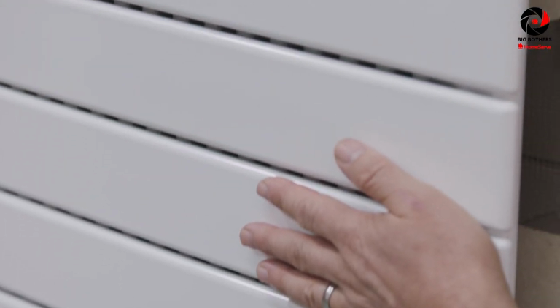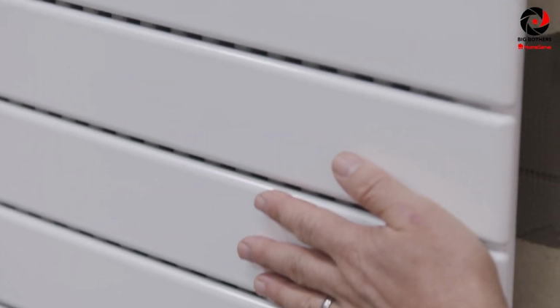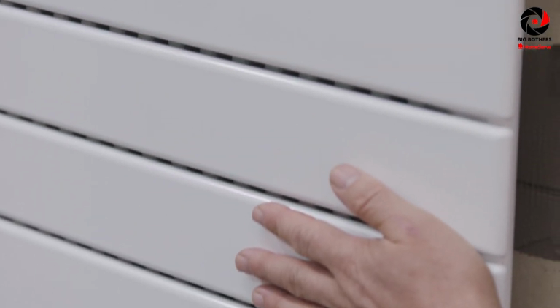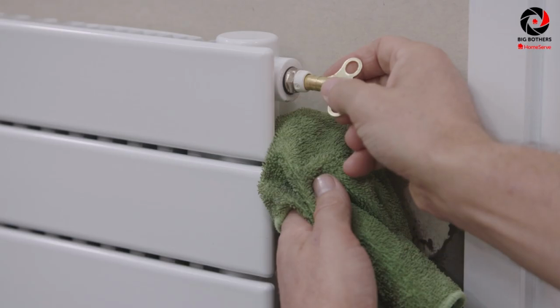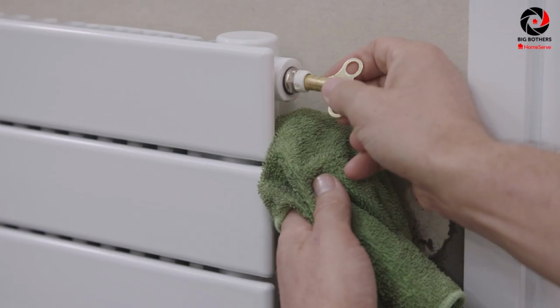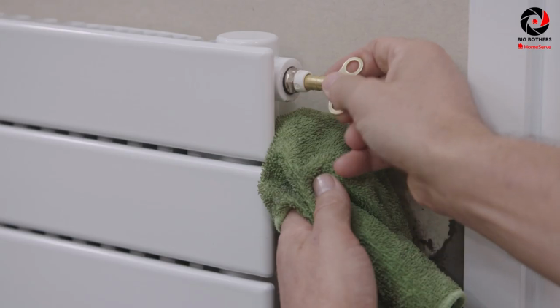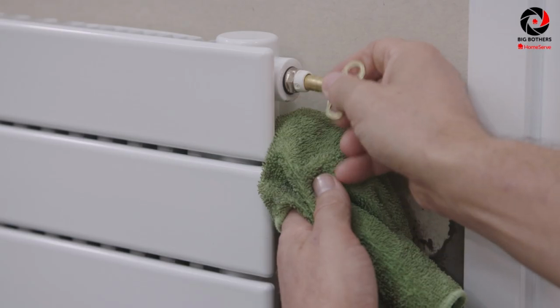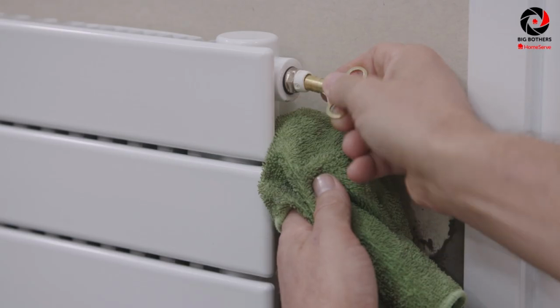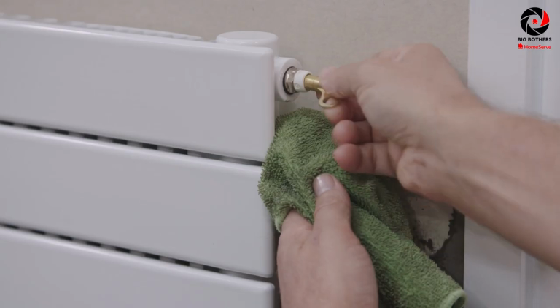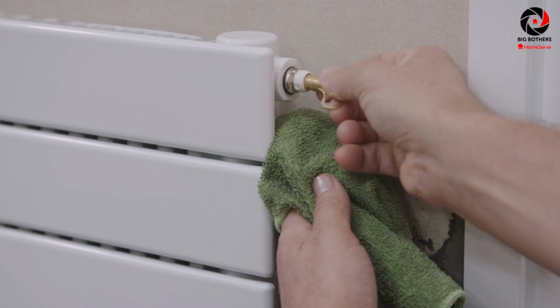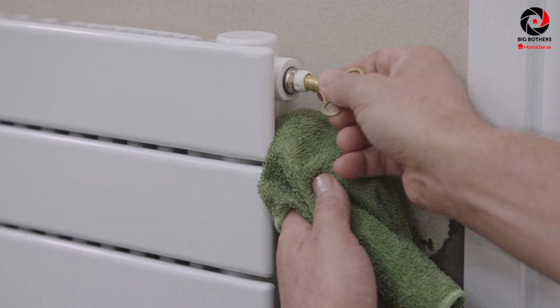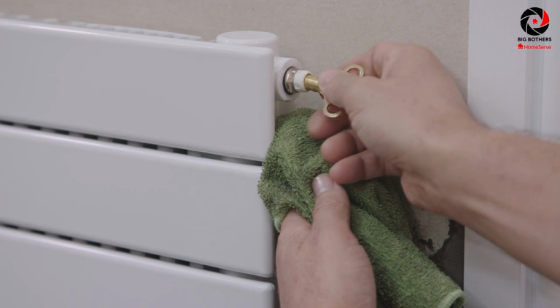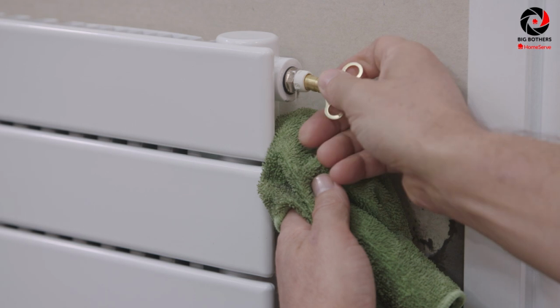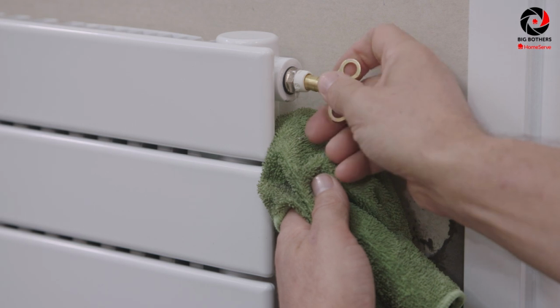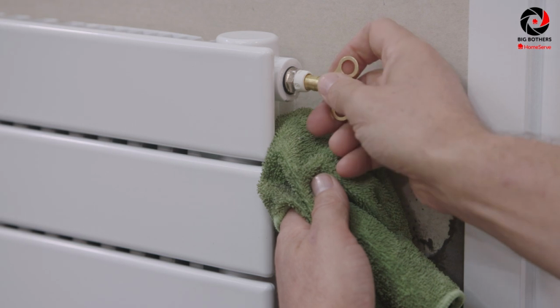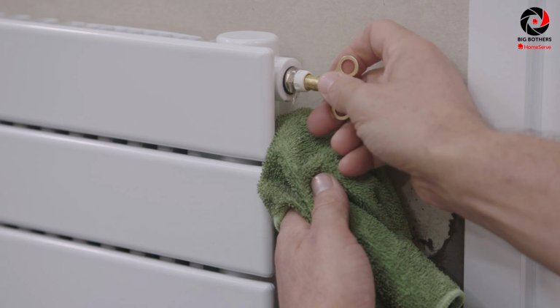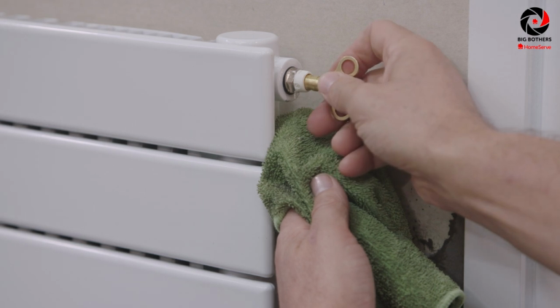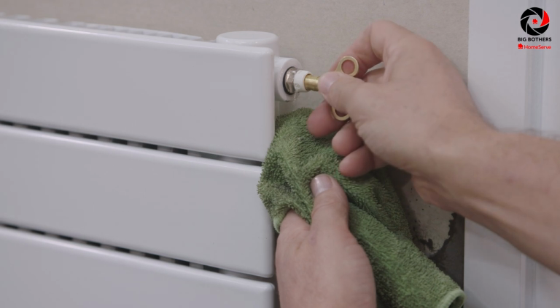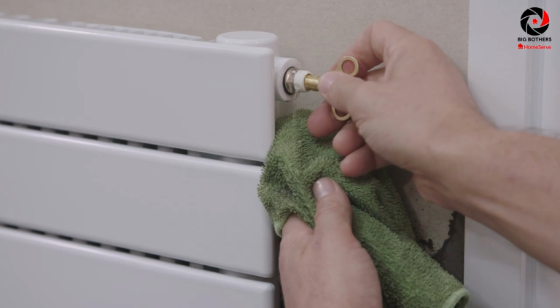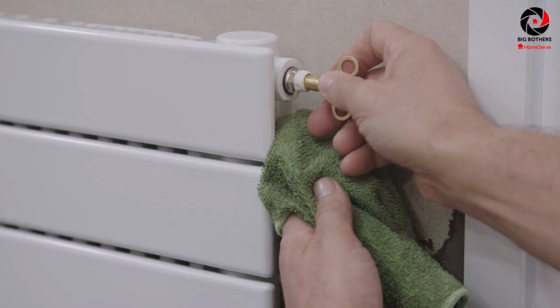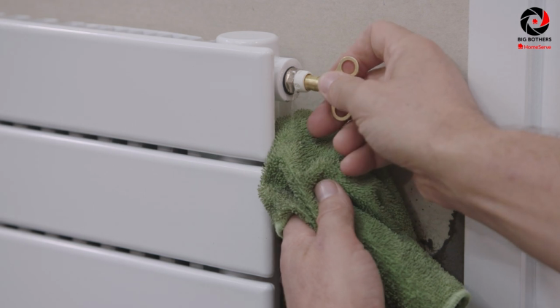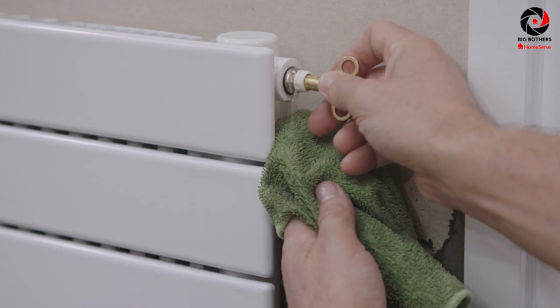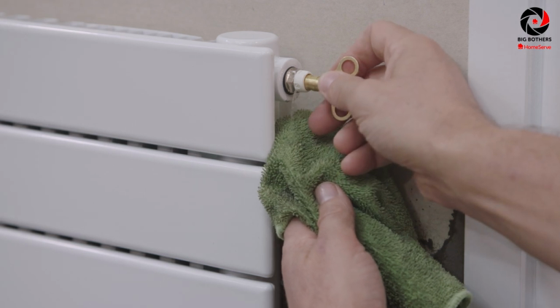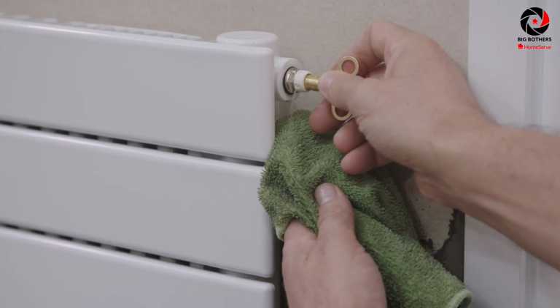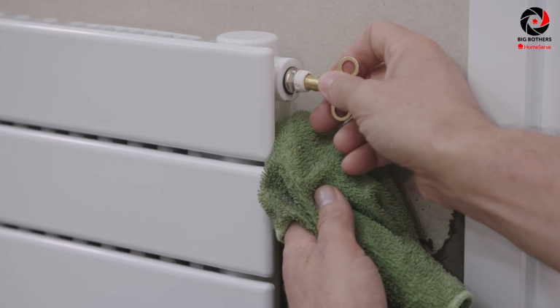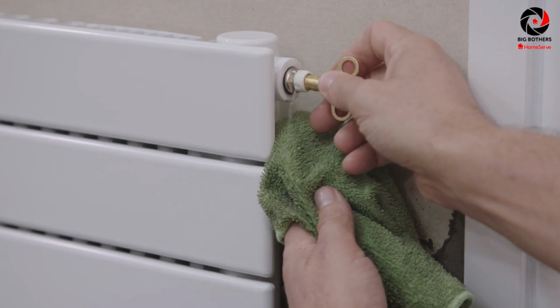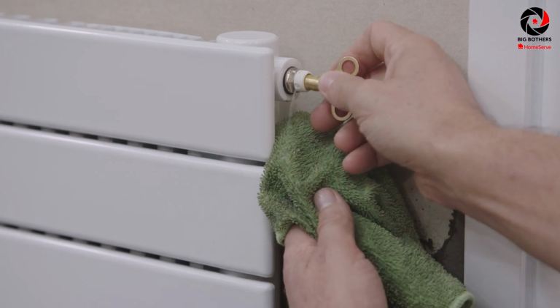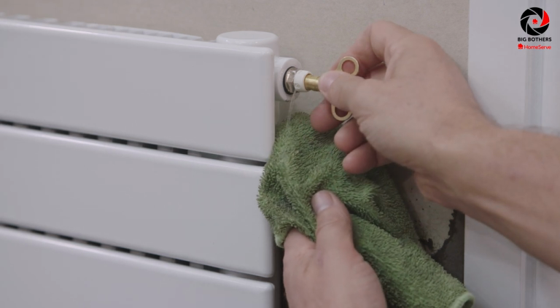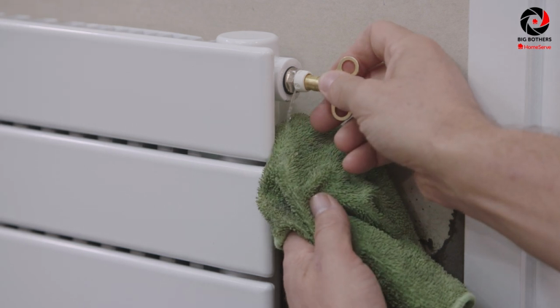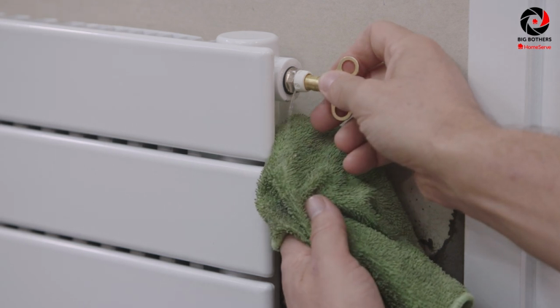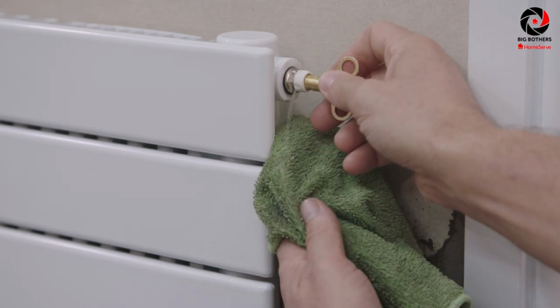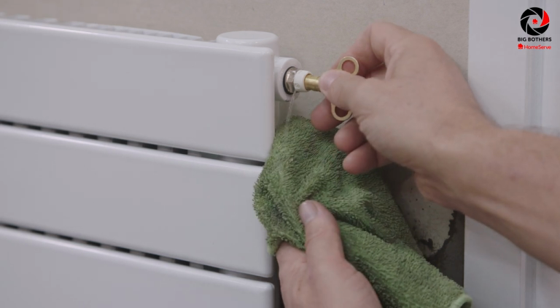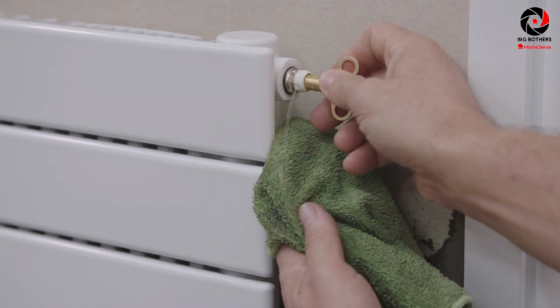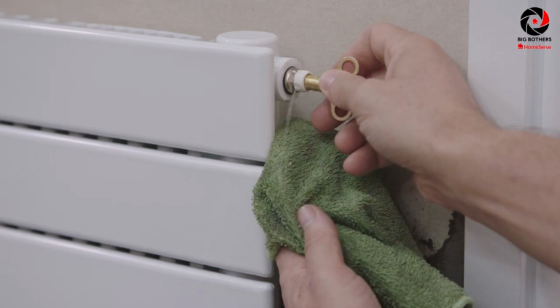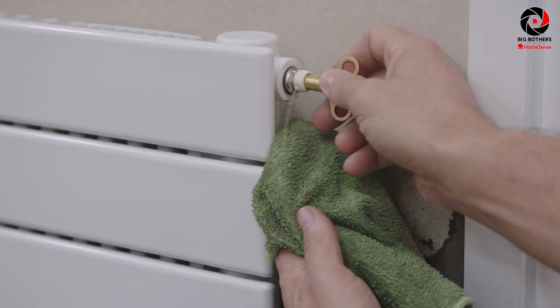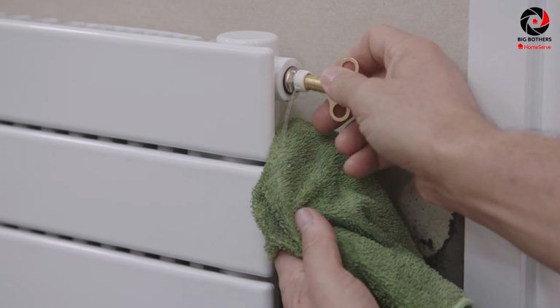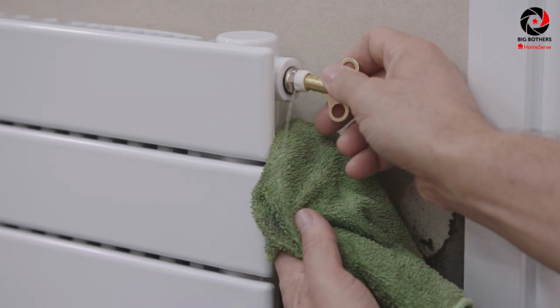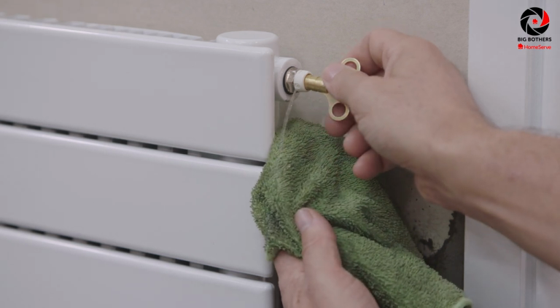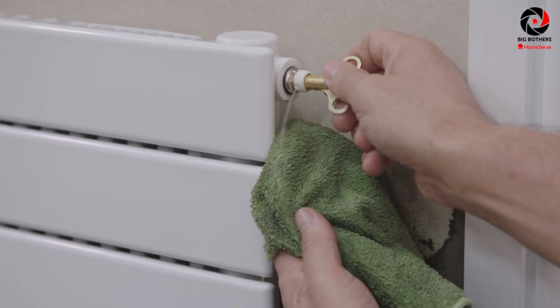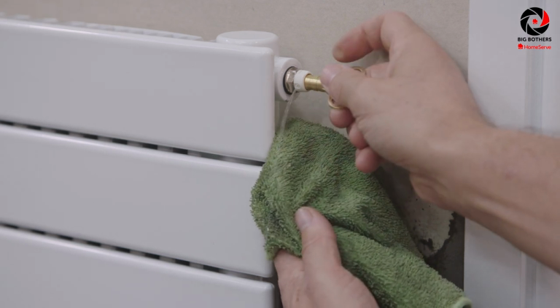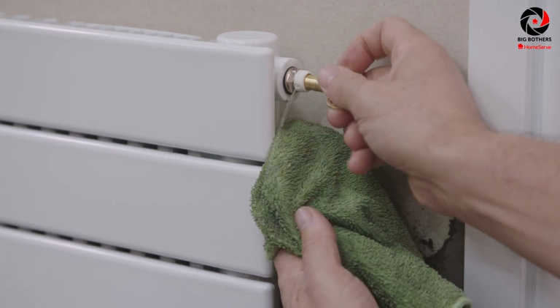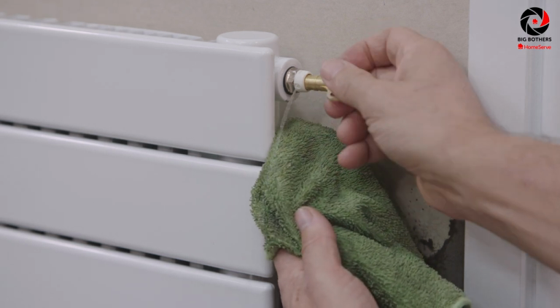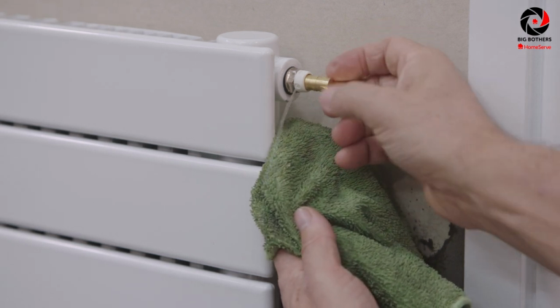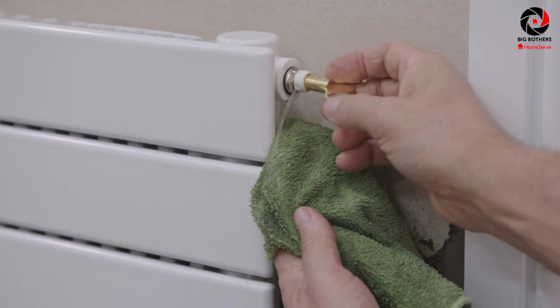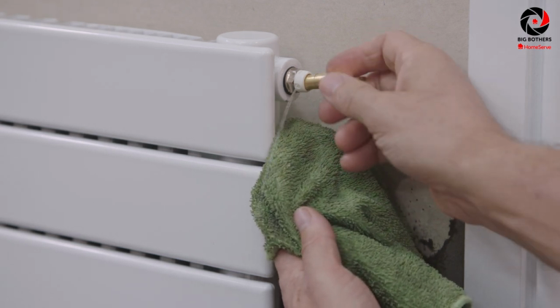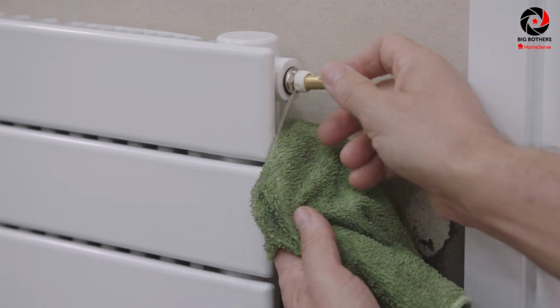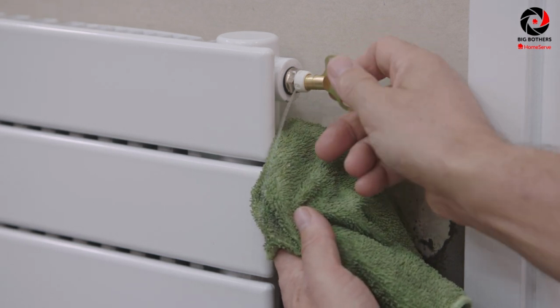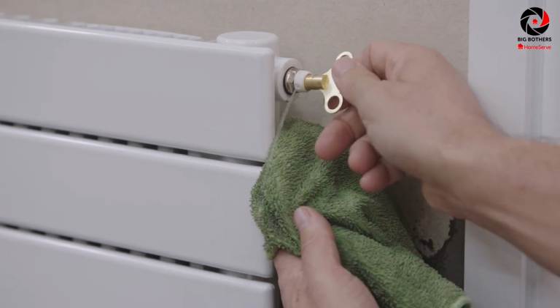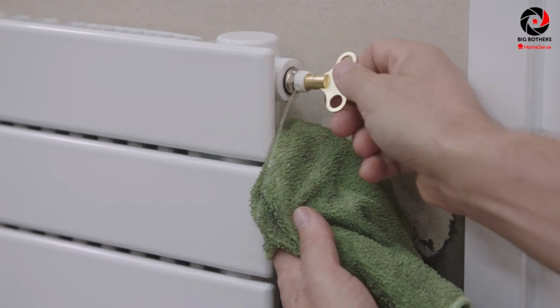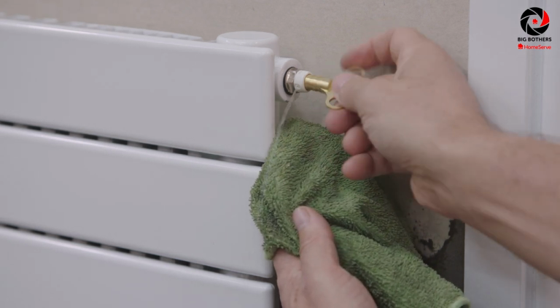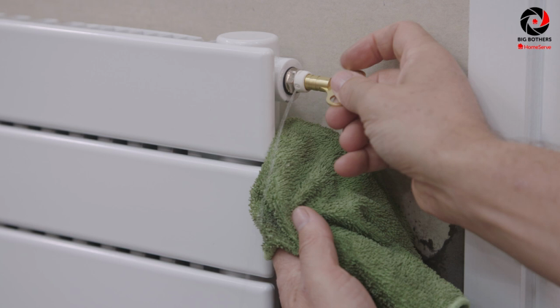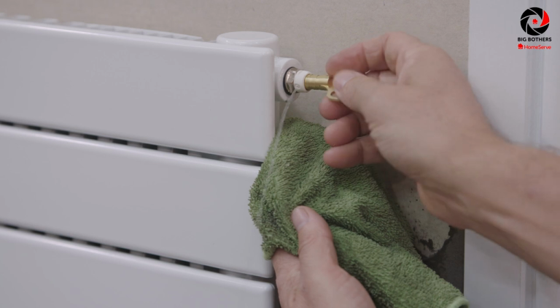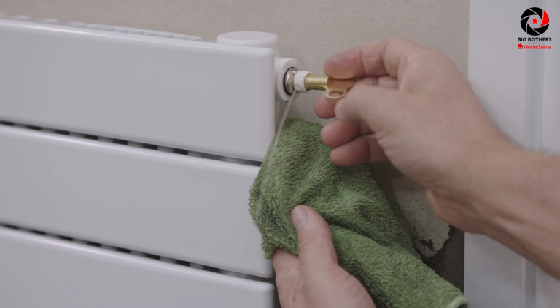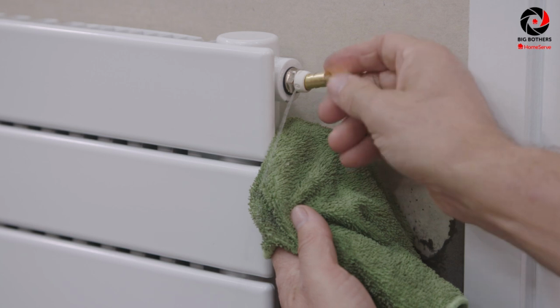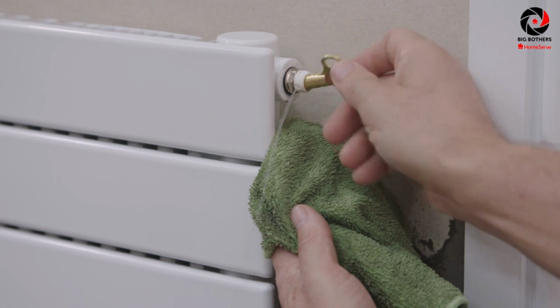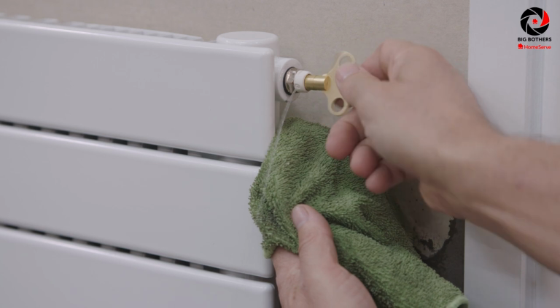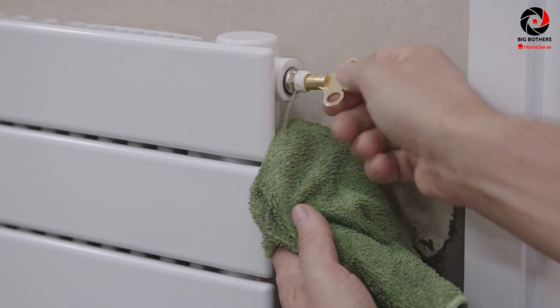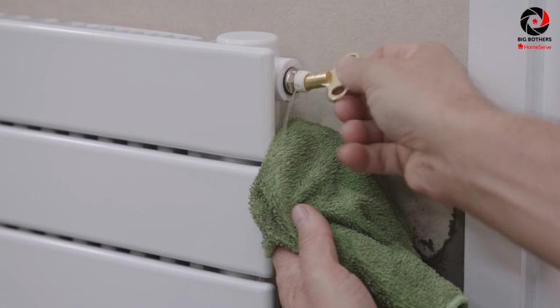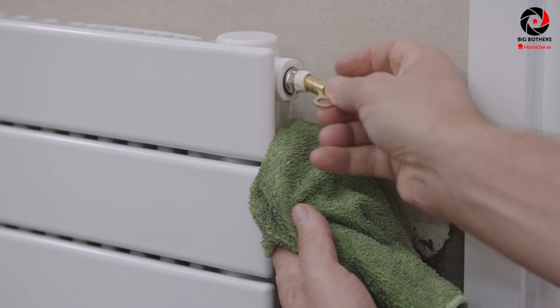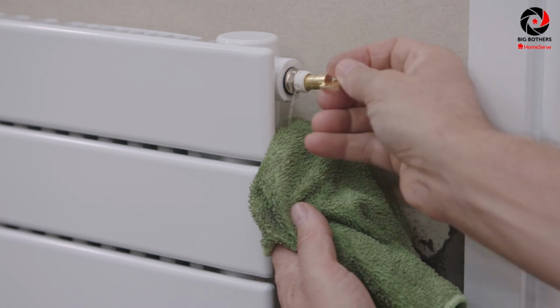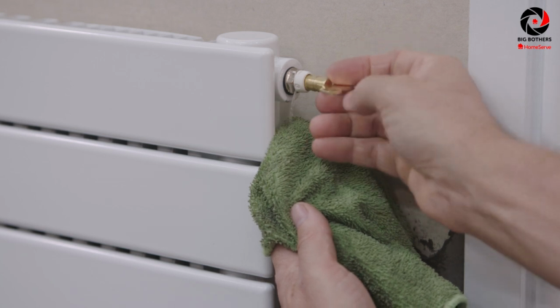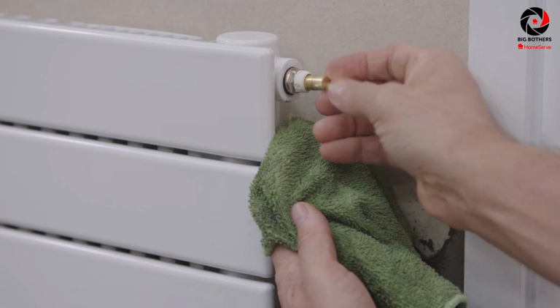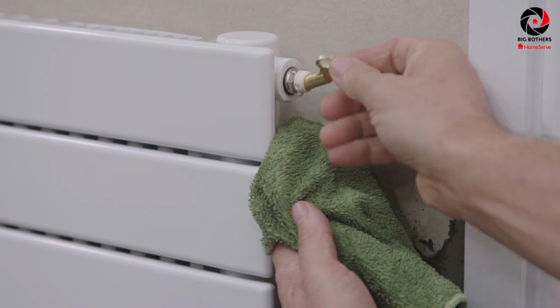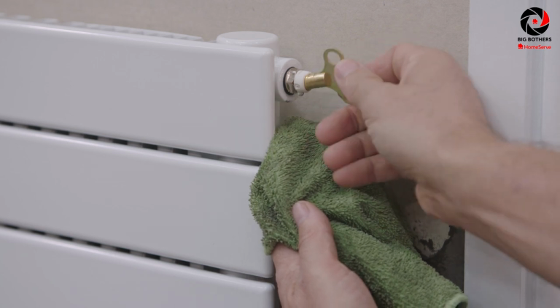Once it gets to the top, it'll start to trickle out the open valve. Quickly close this down using your key or your screwdriver.